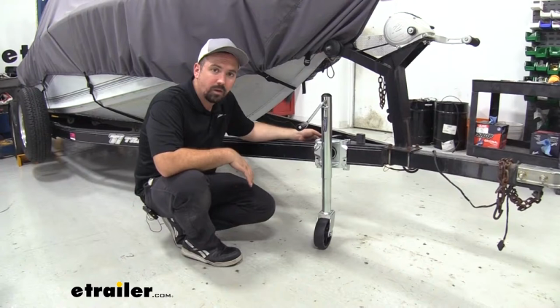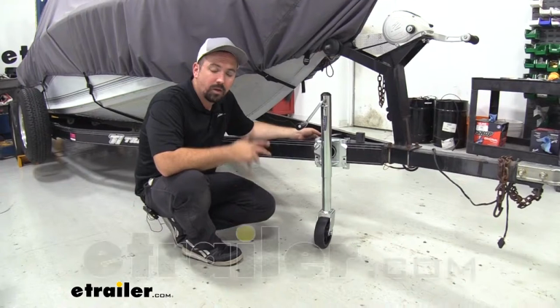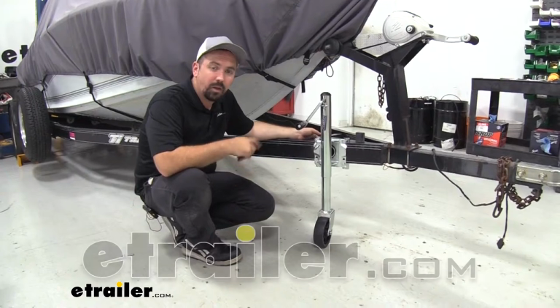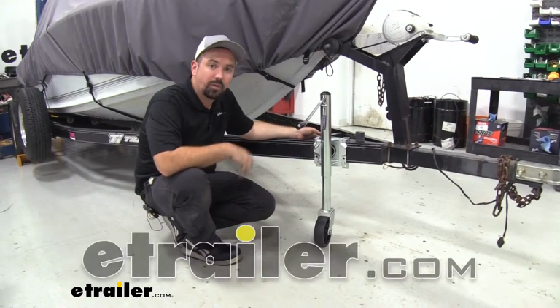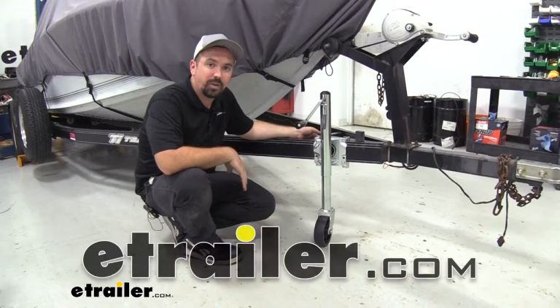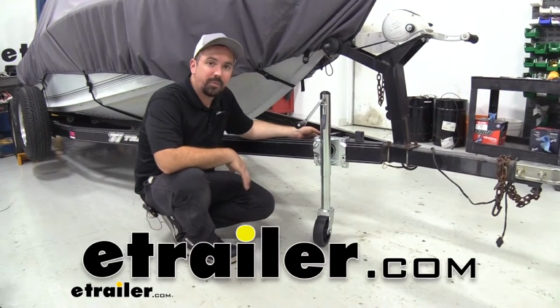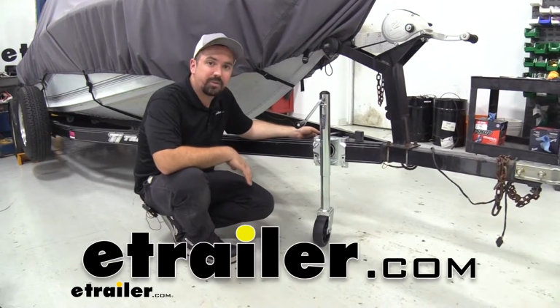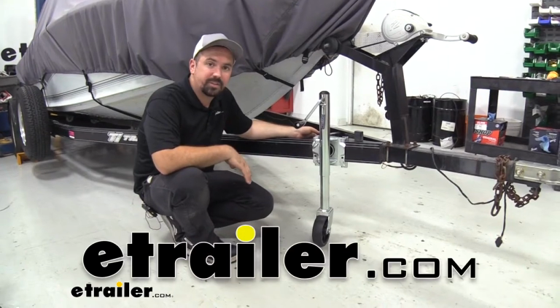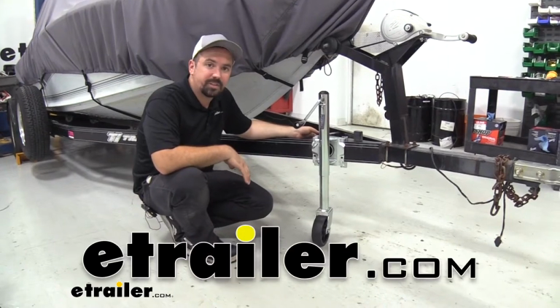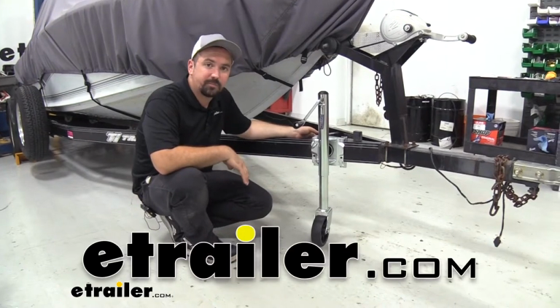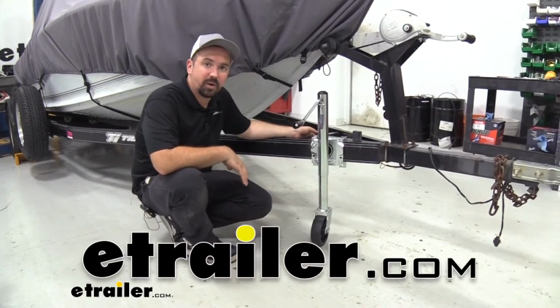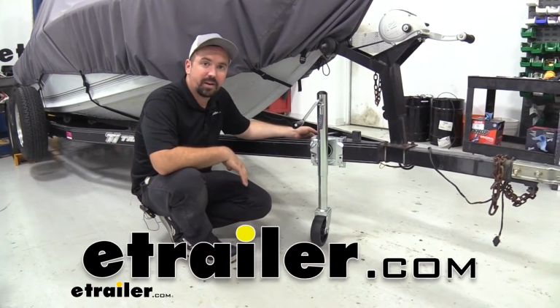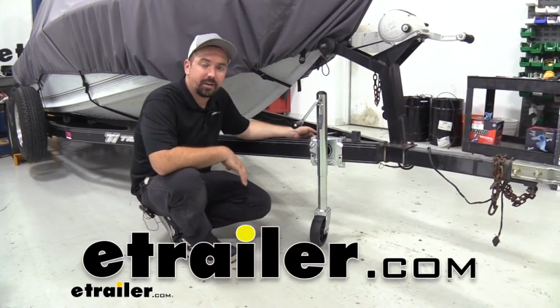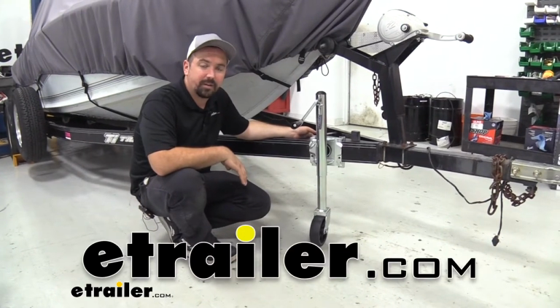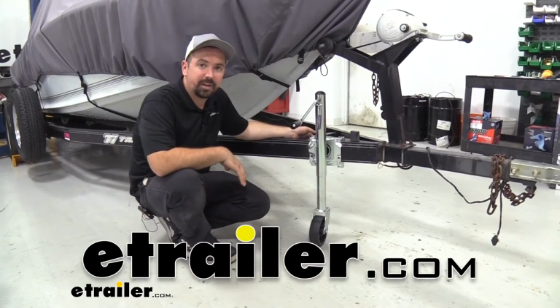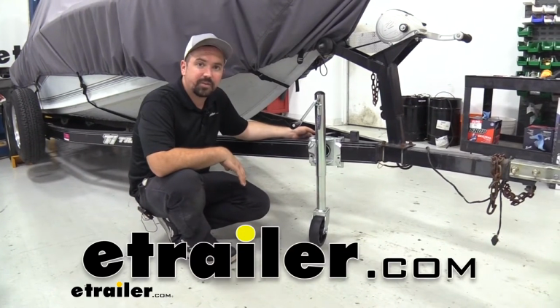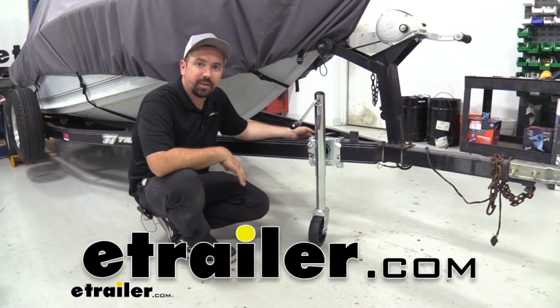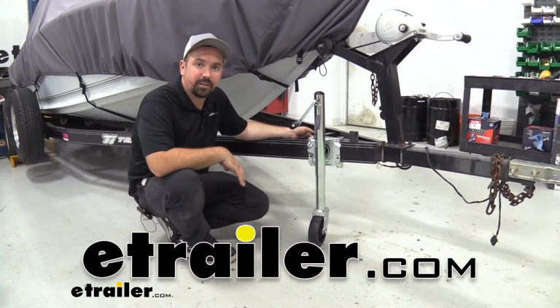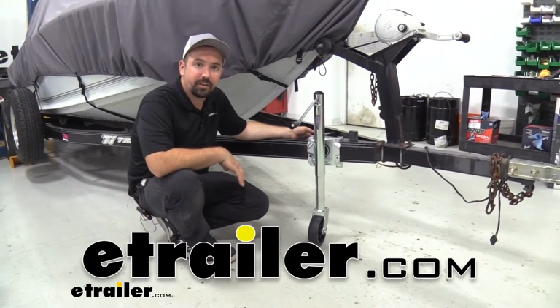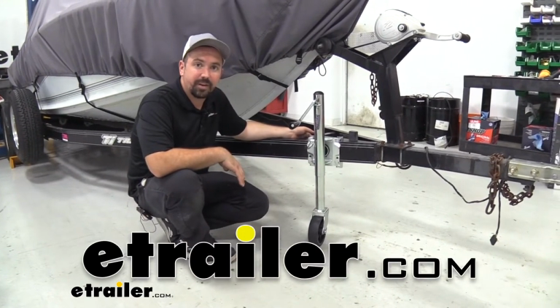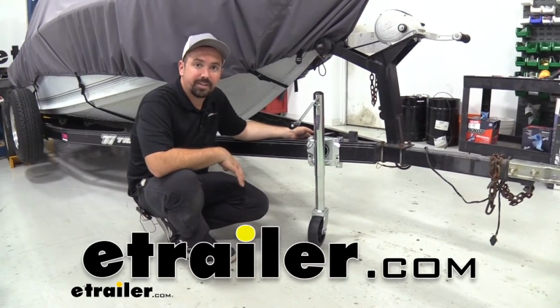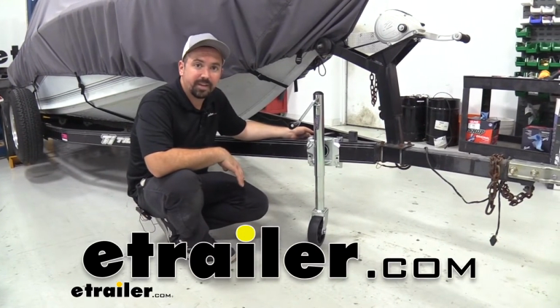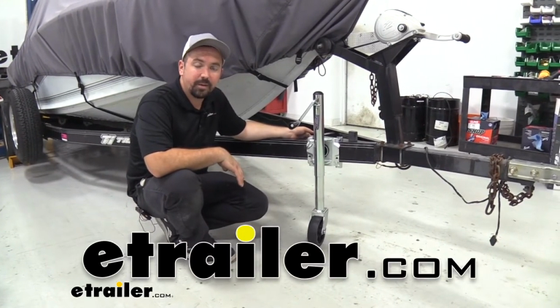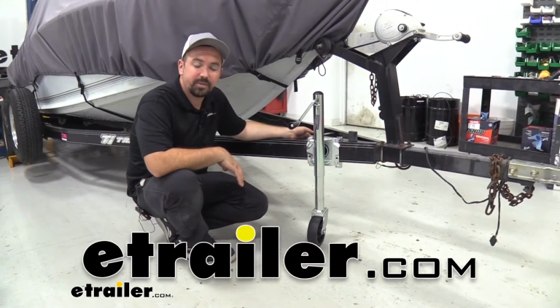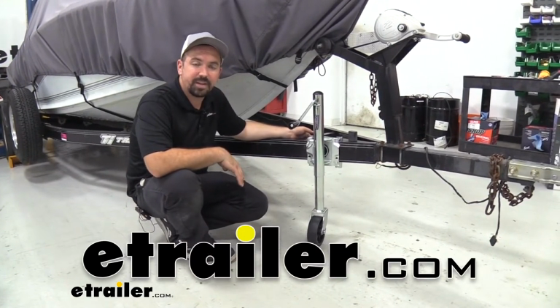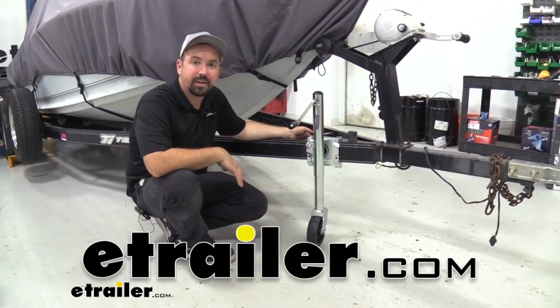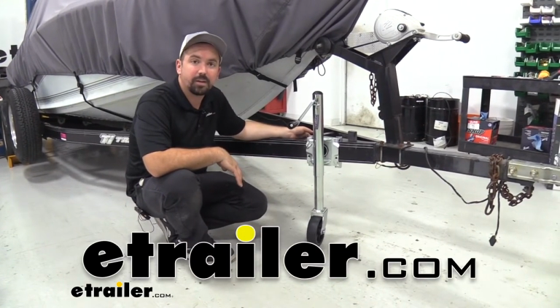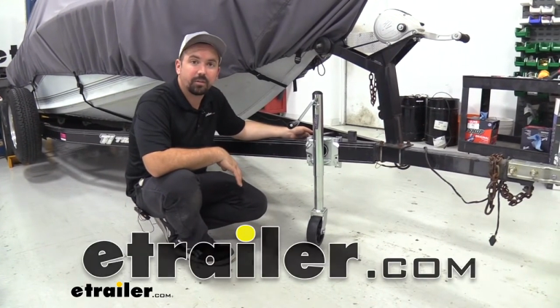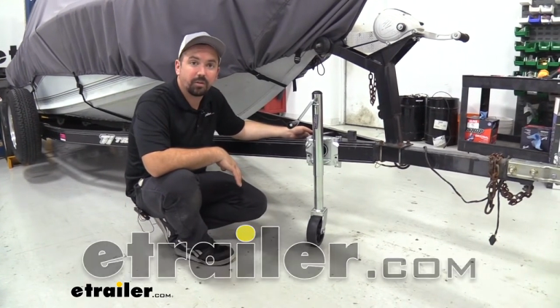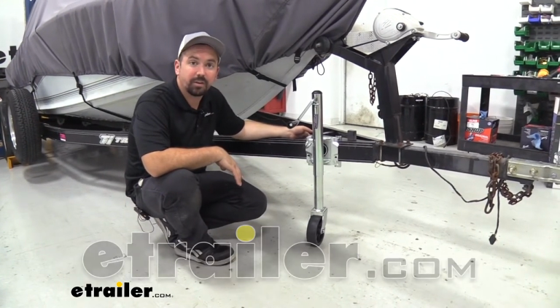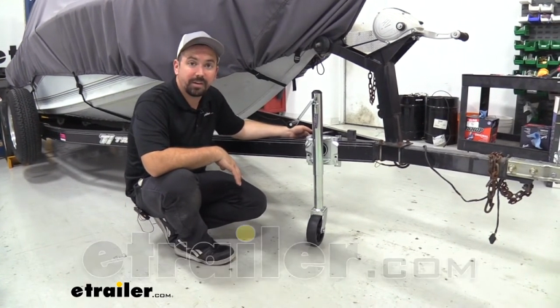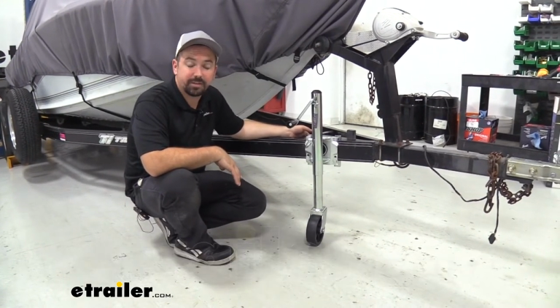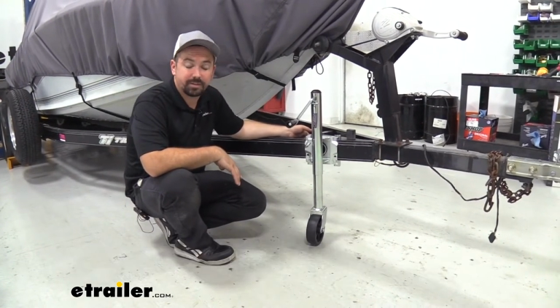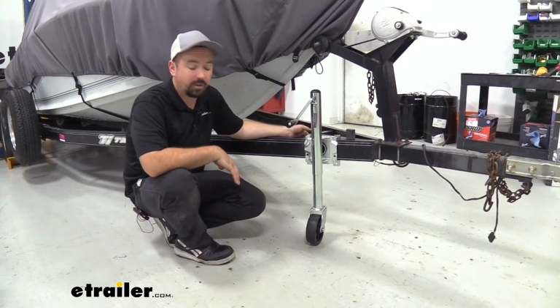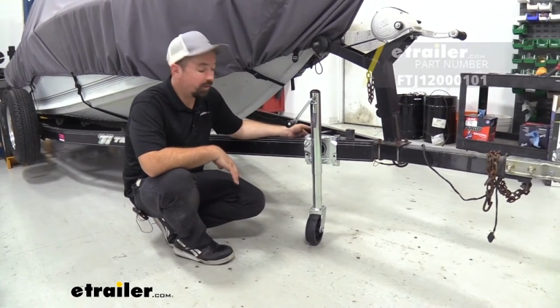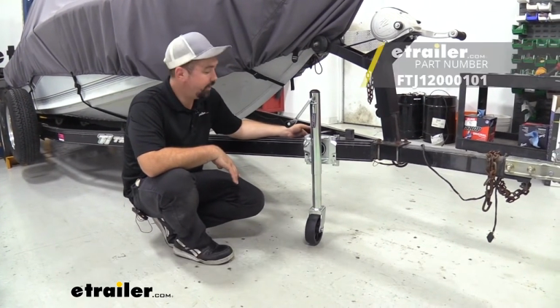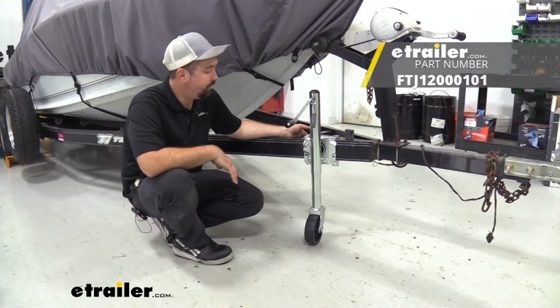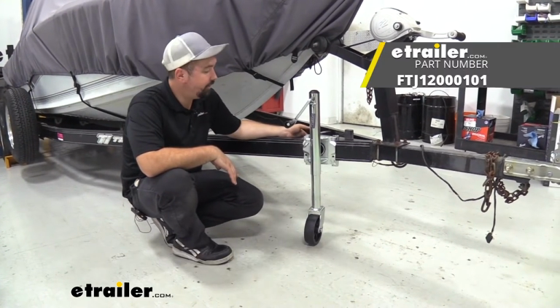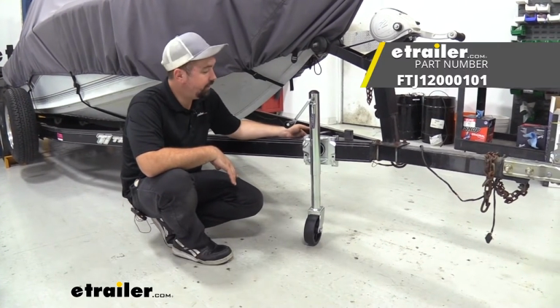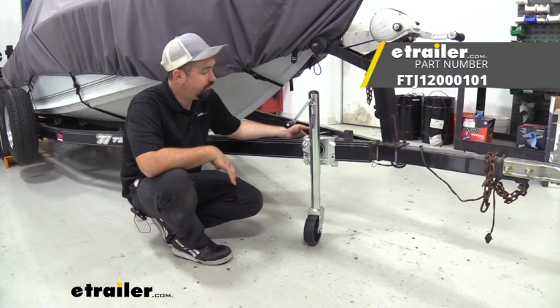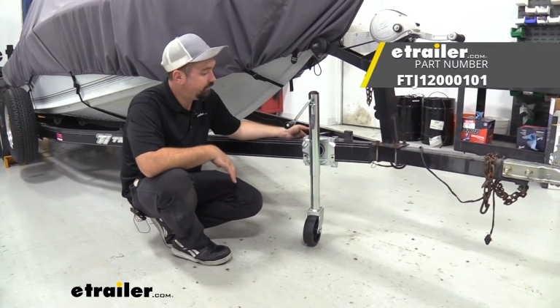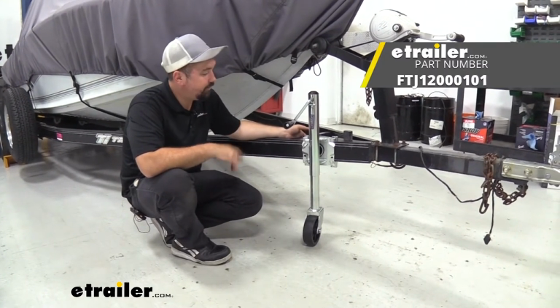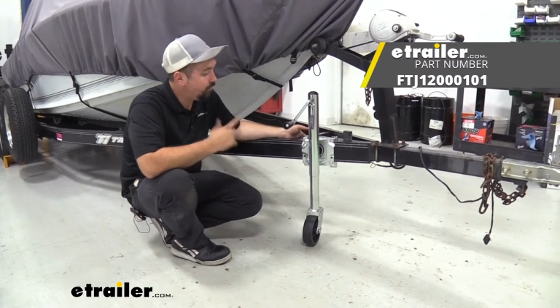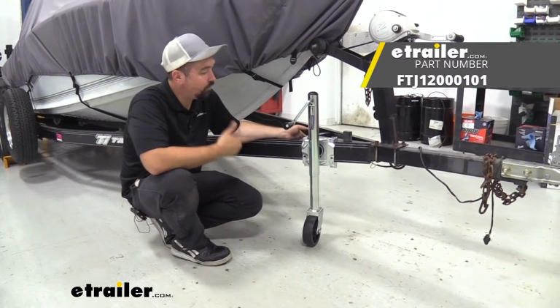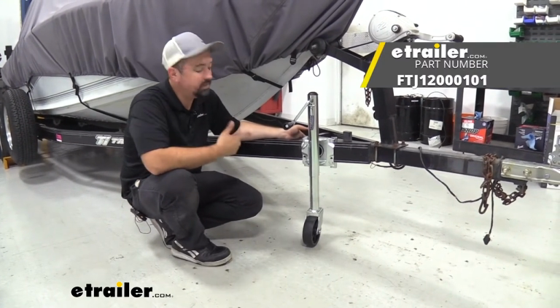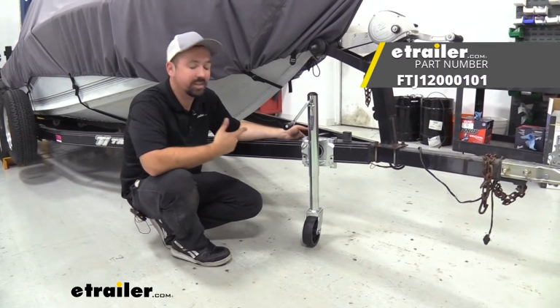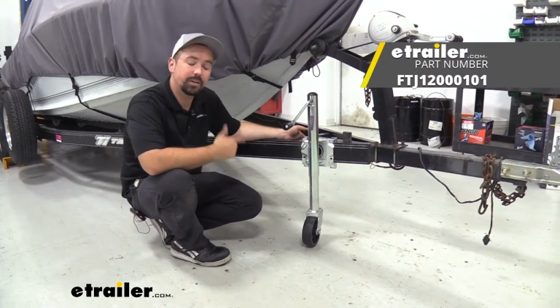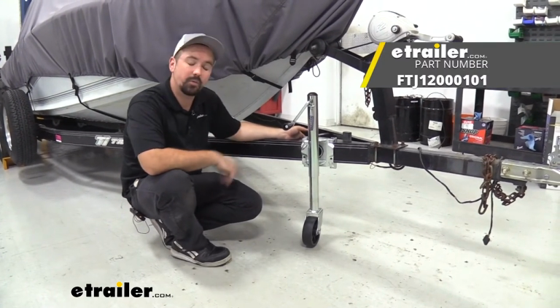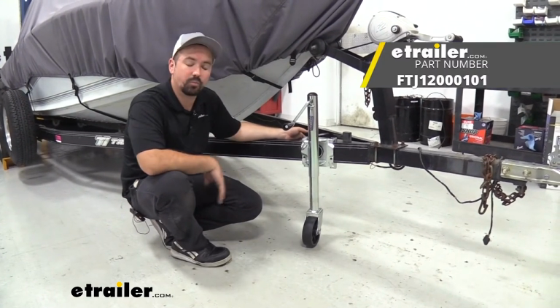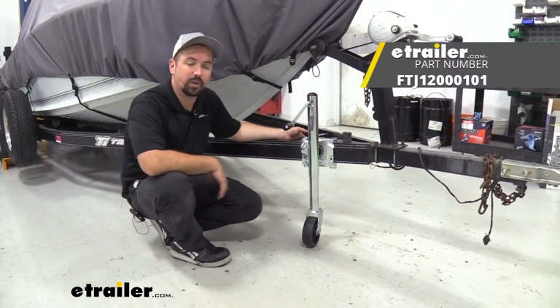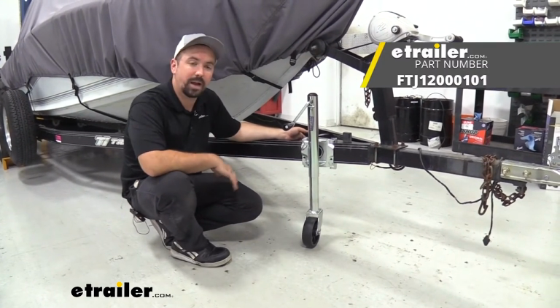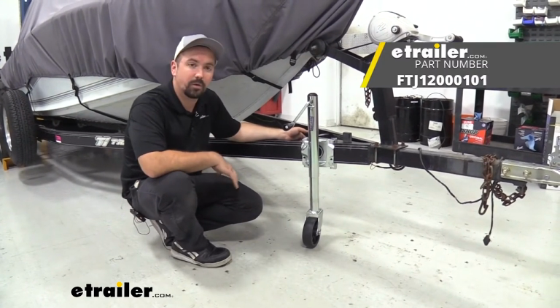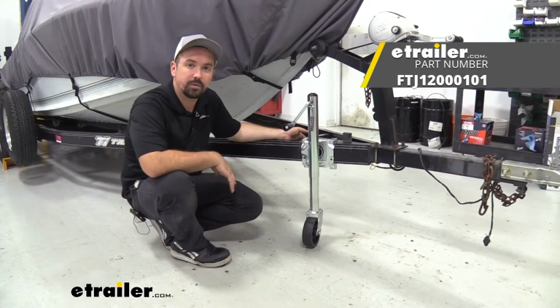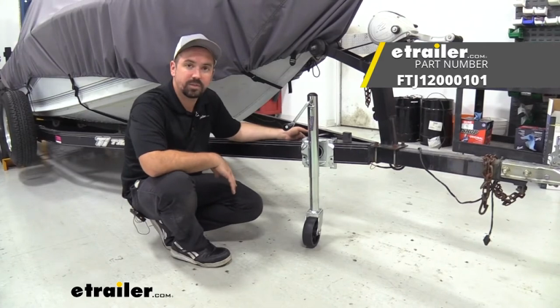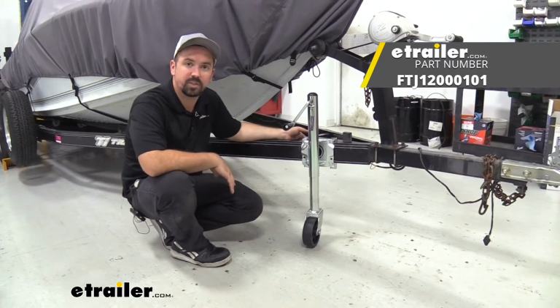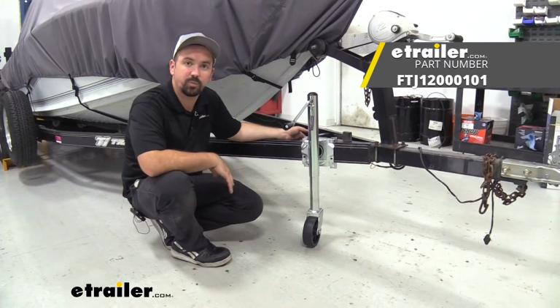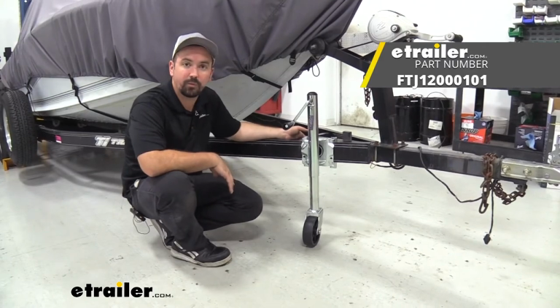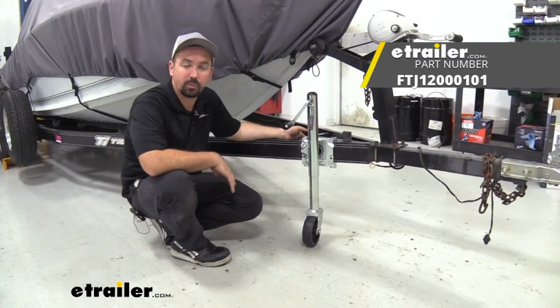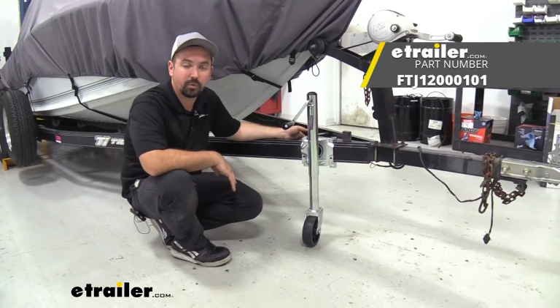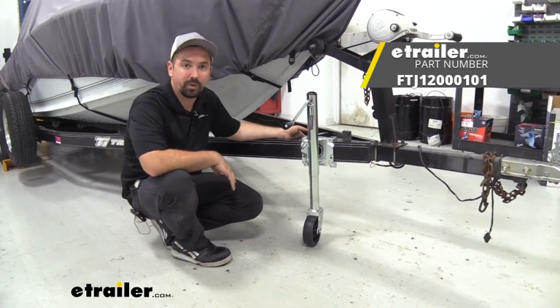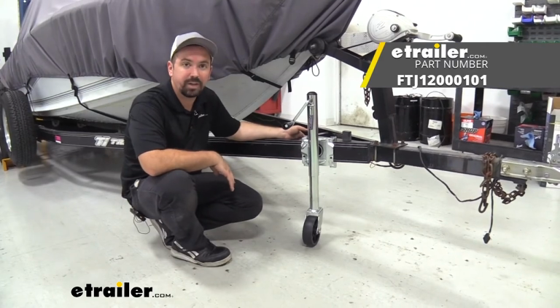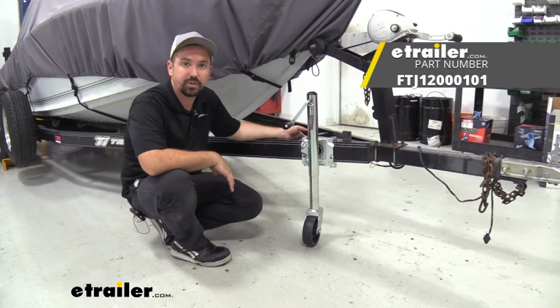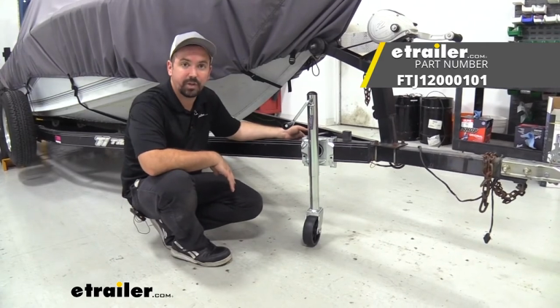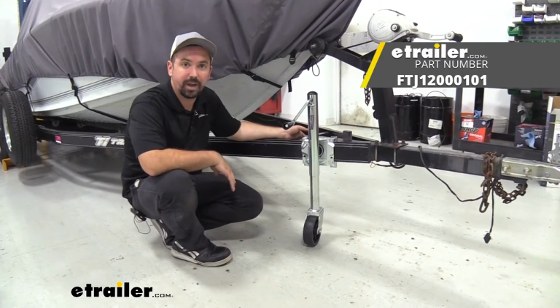Hello neighbors, it's Brad here at eTrailer and today we're taking a look and installing the Fulton Round Swivel Marine Jack.